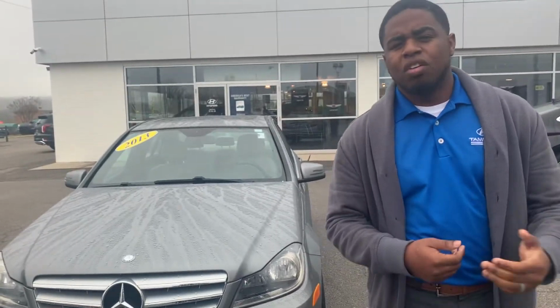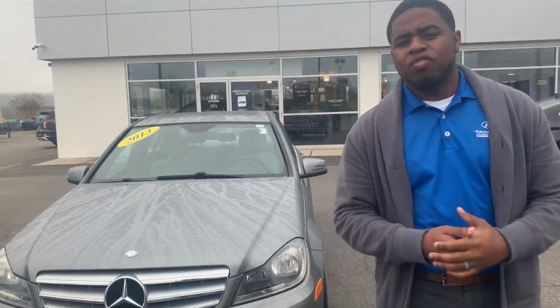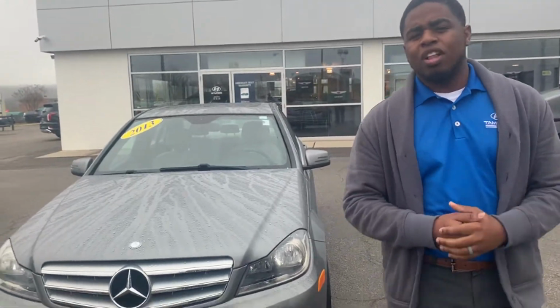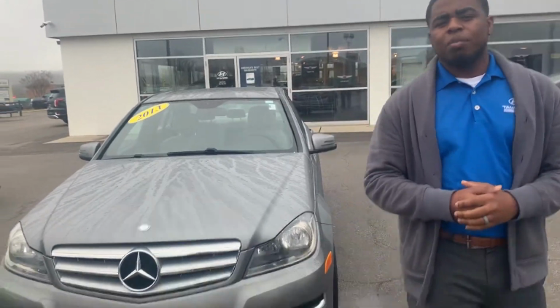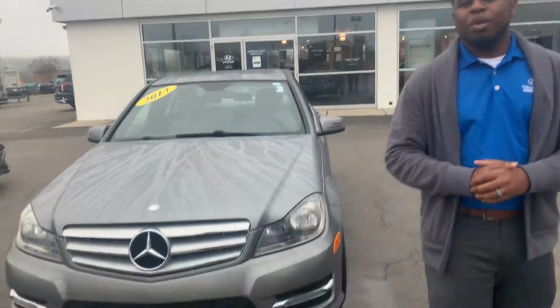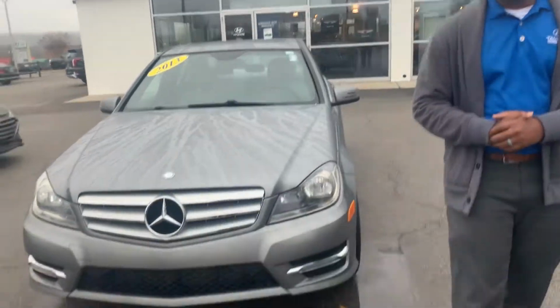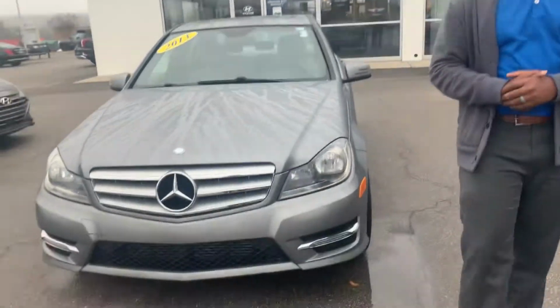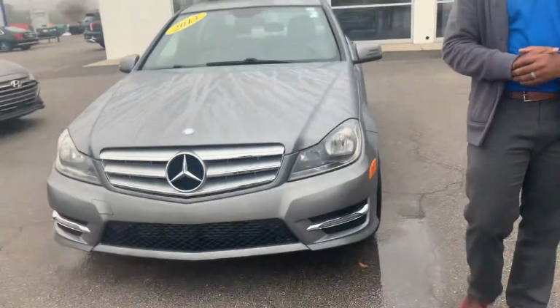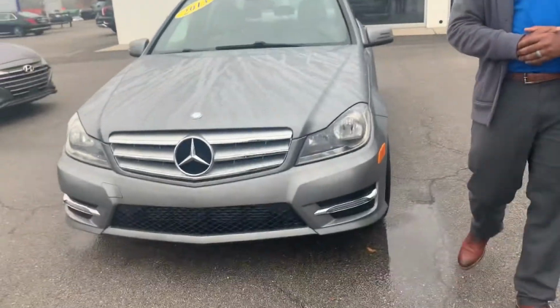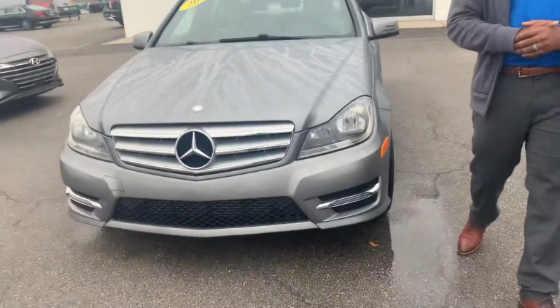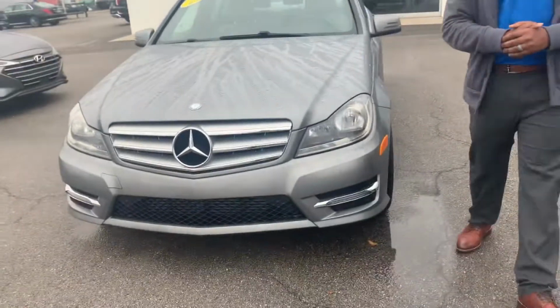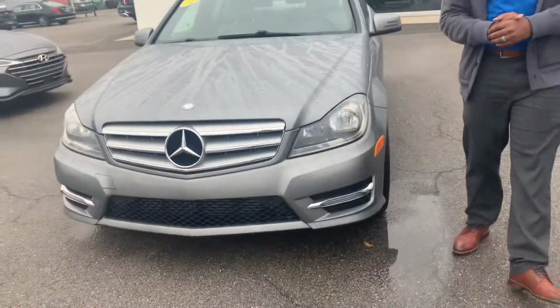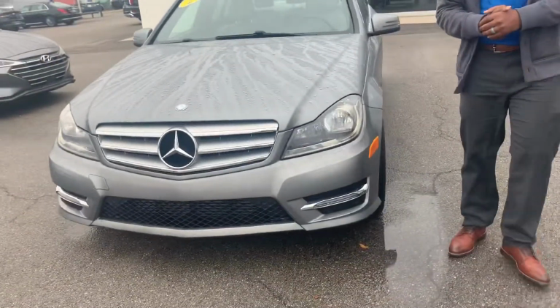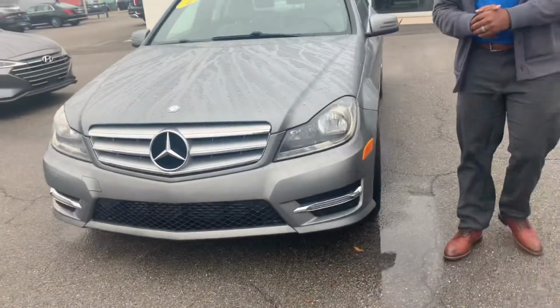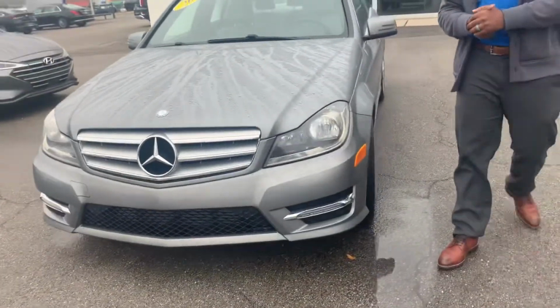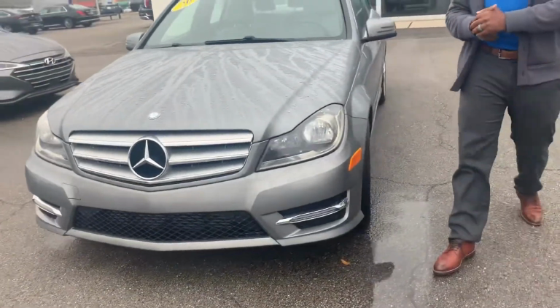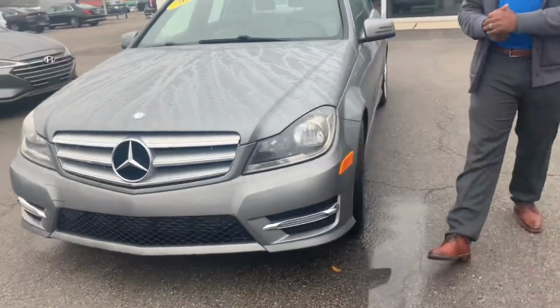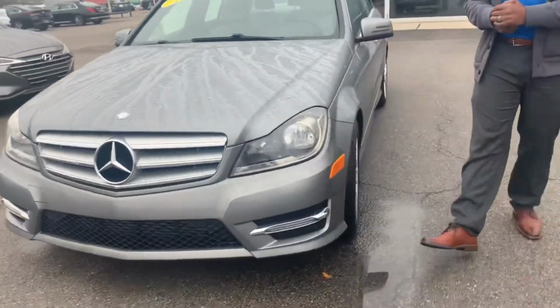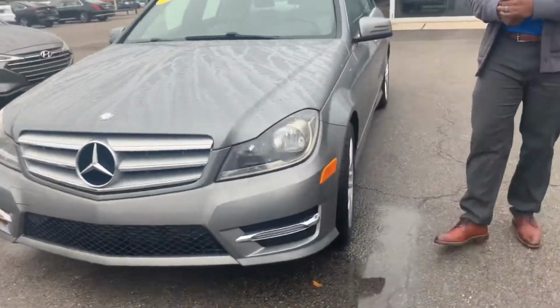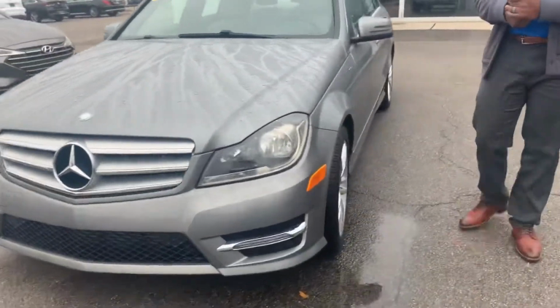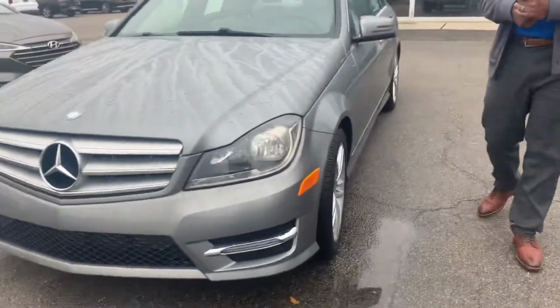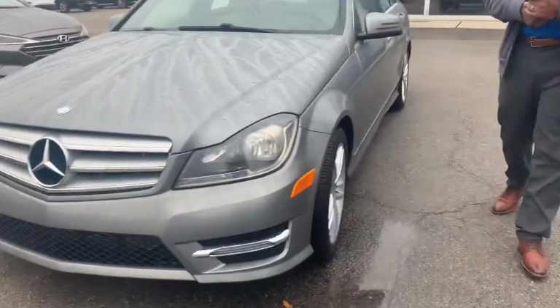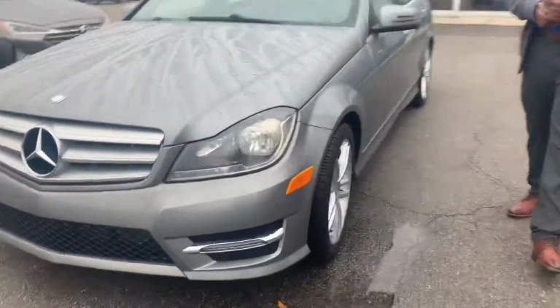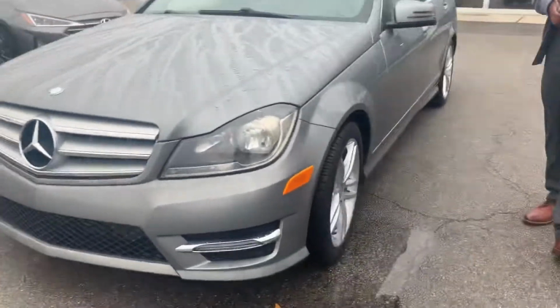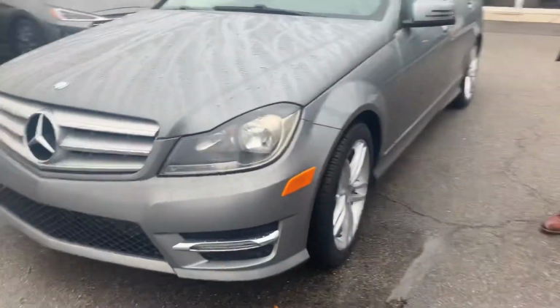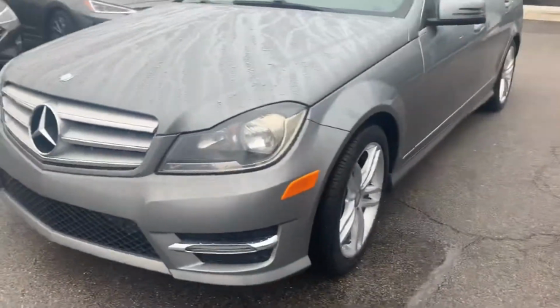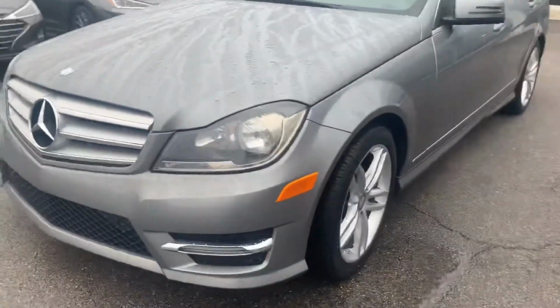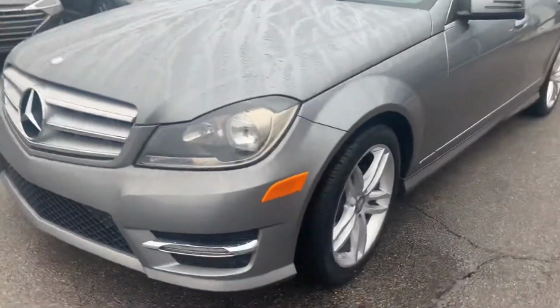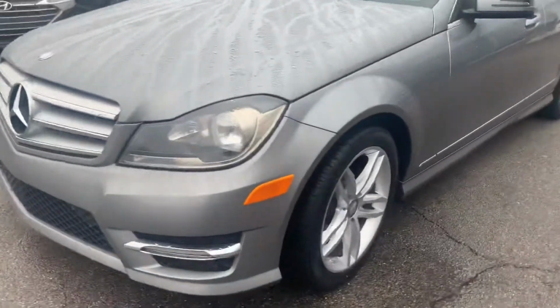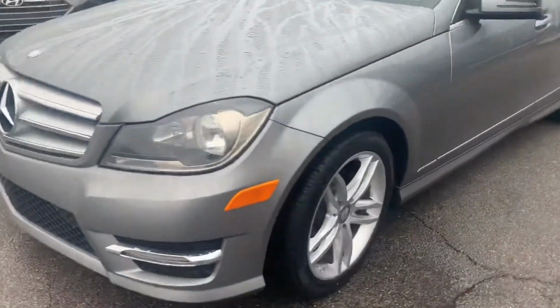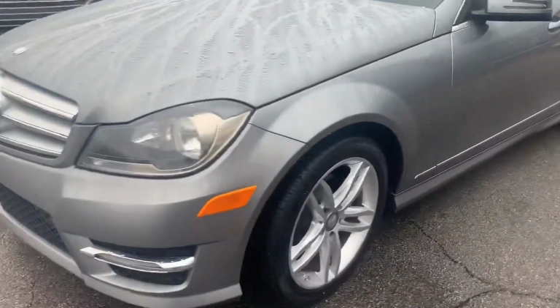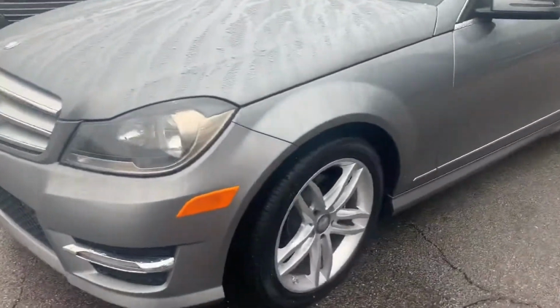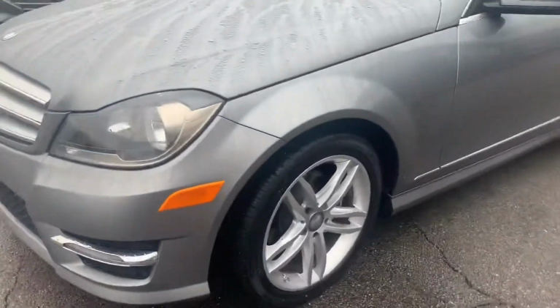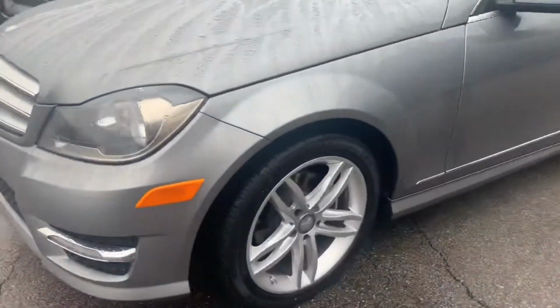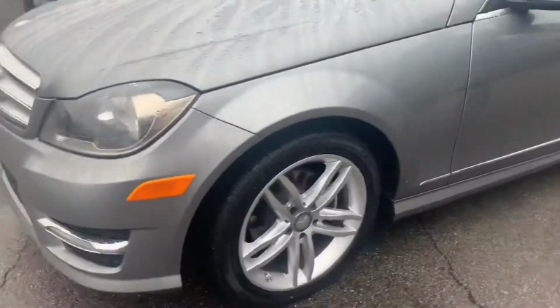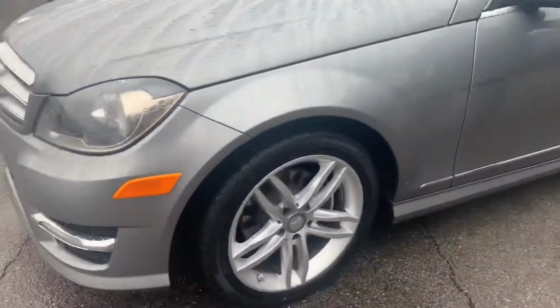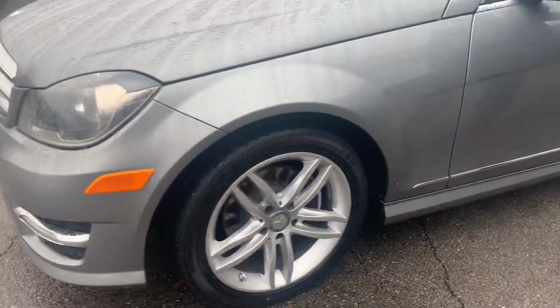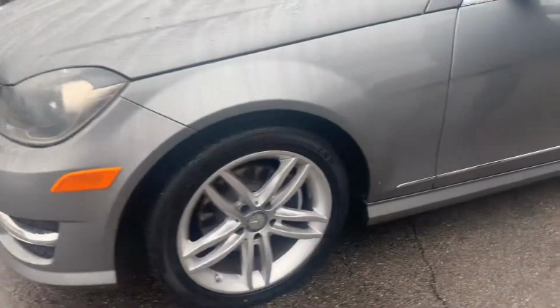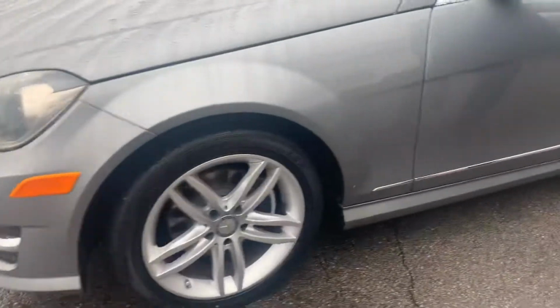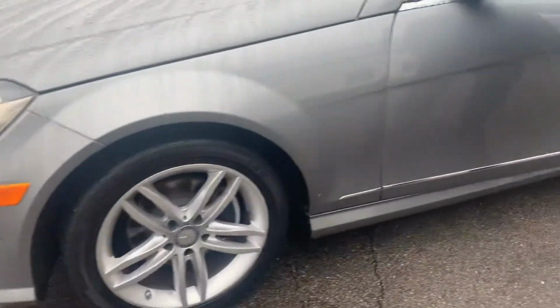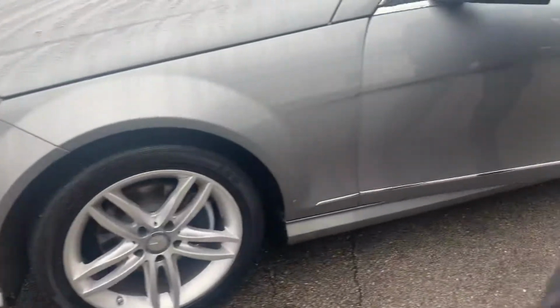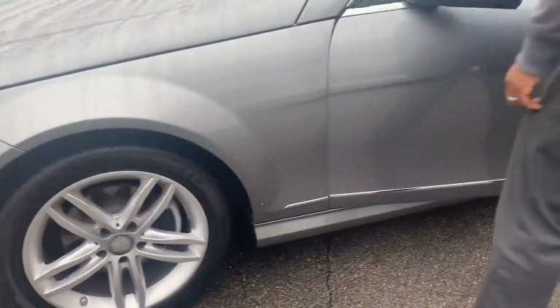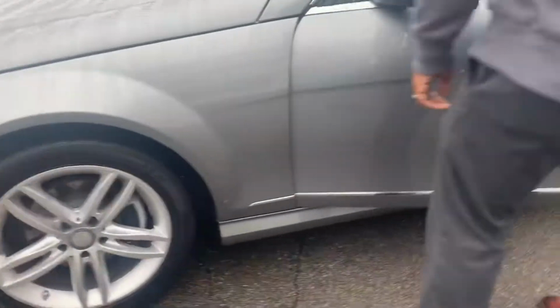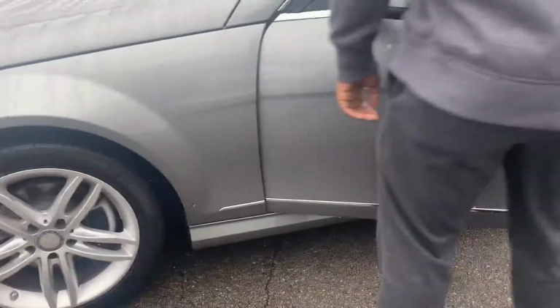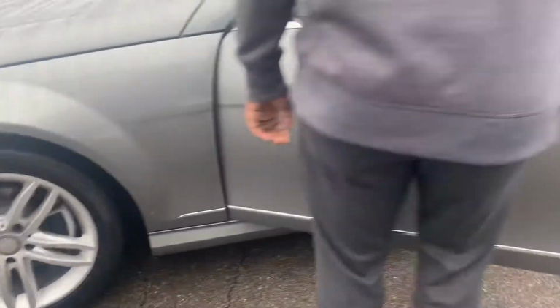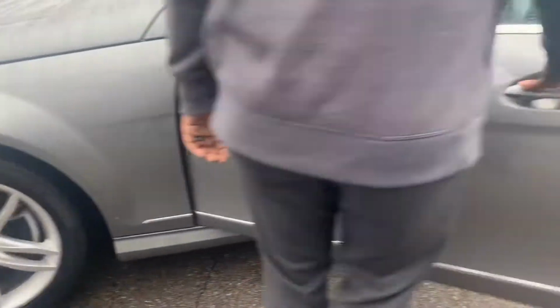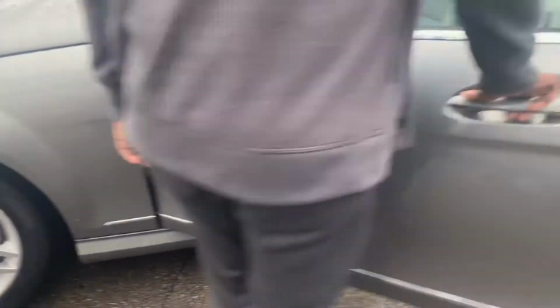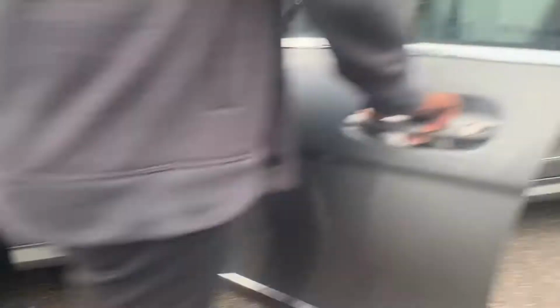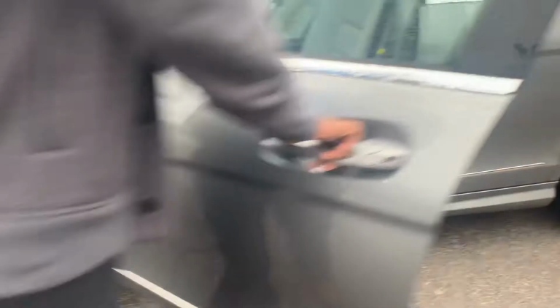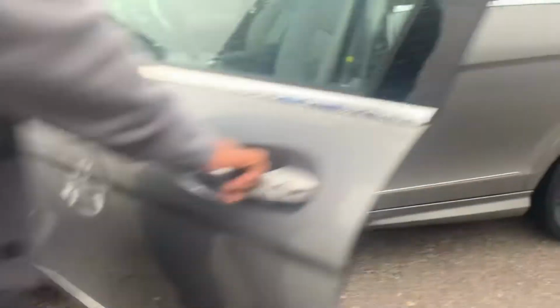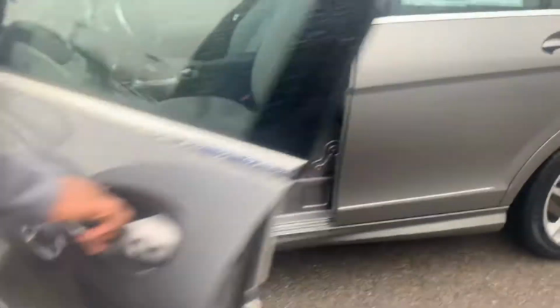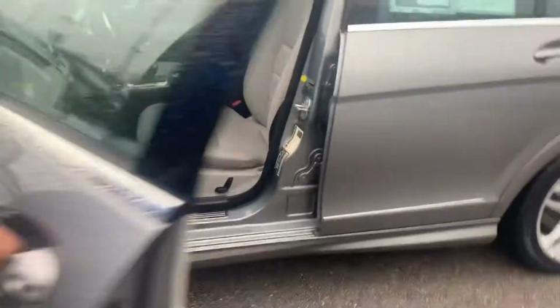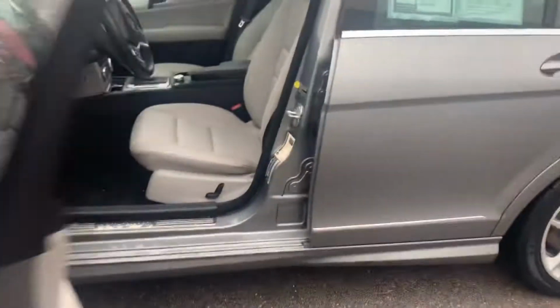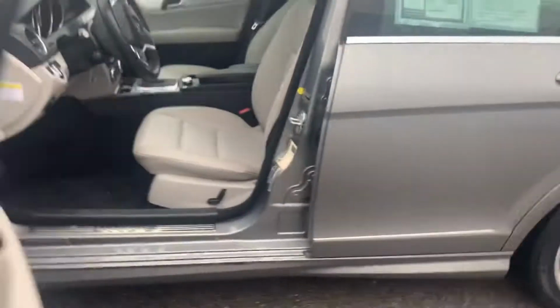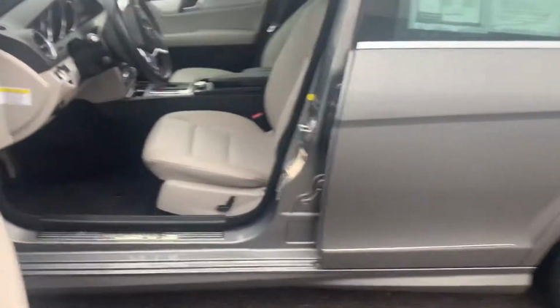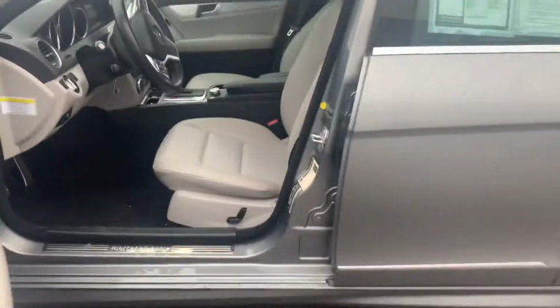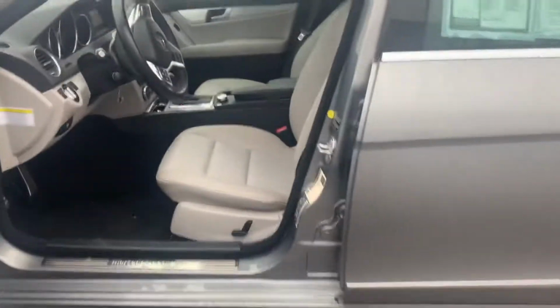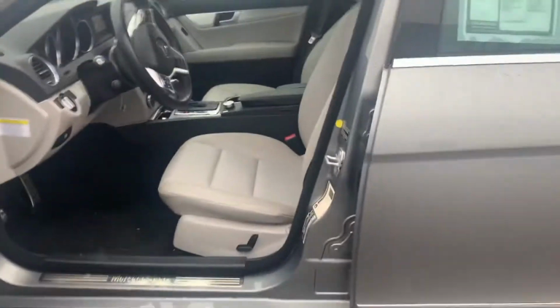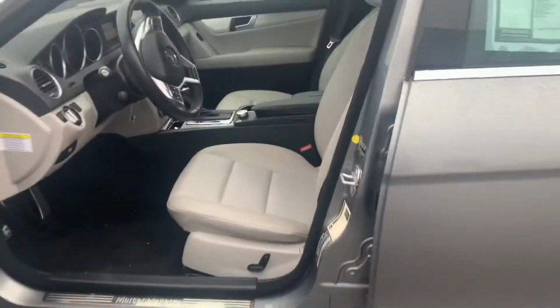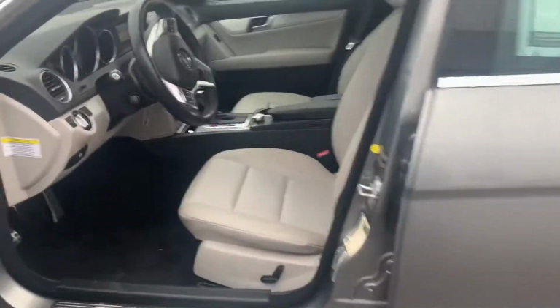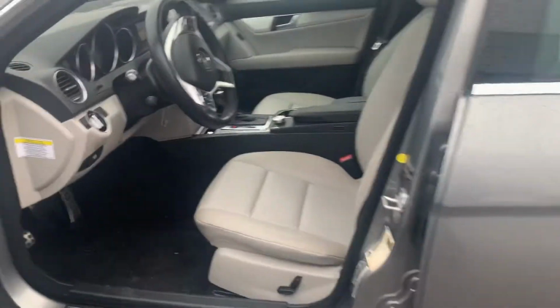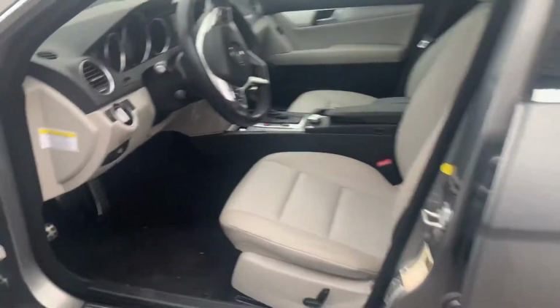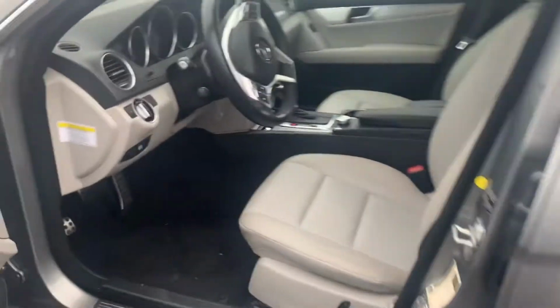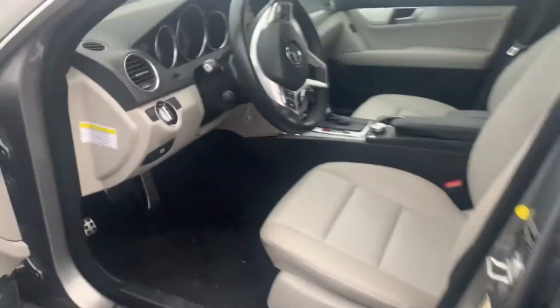Follow me, come inside and look at the inside of this vehicle. As you can see, this vehicle is very well-maintained.